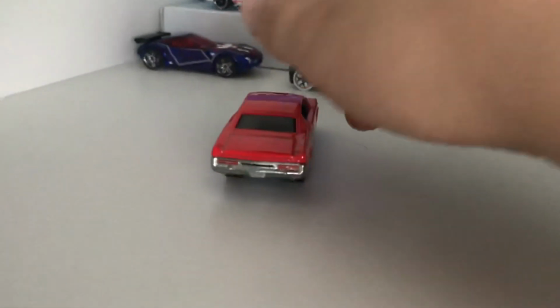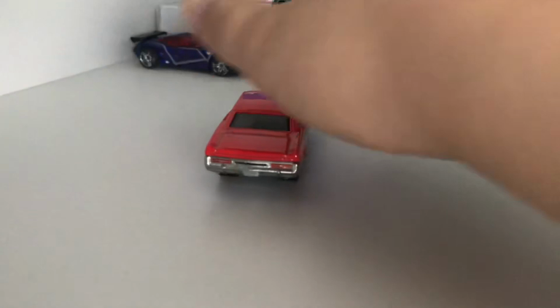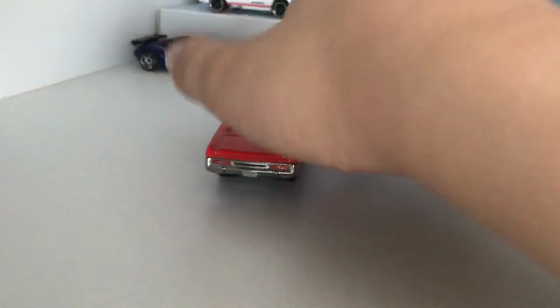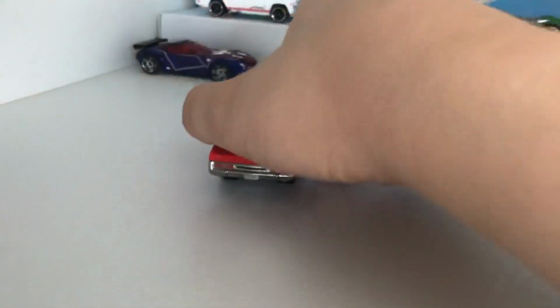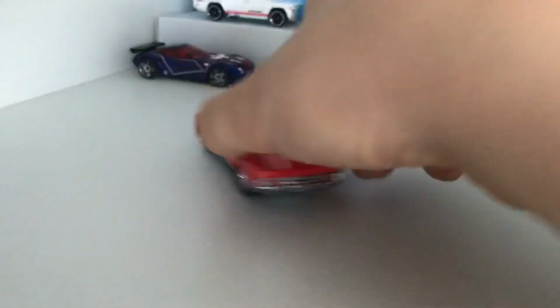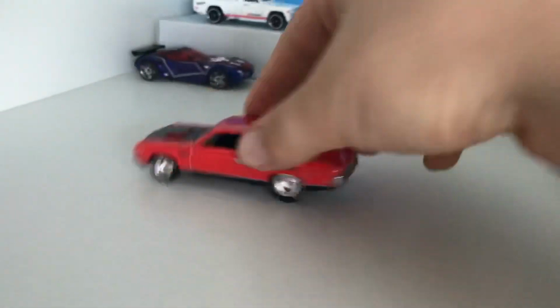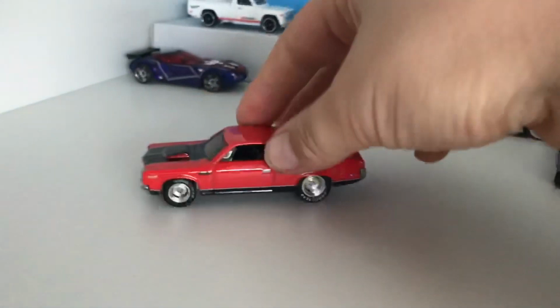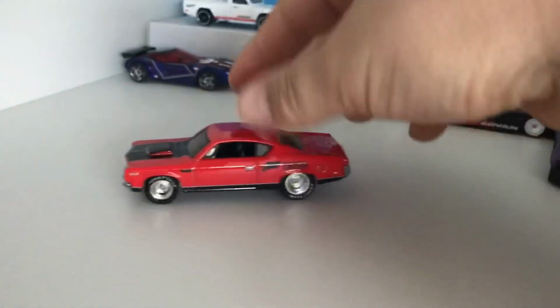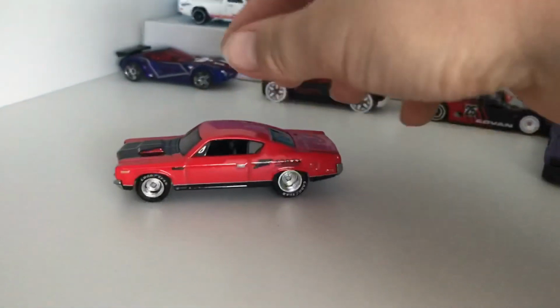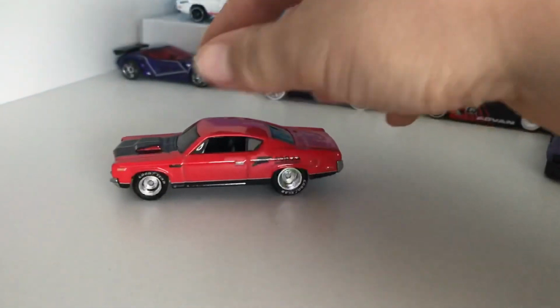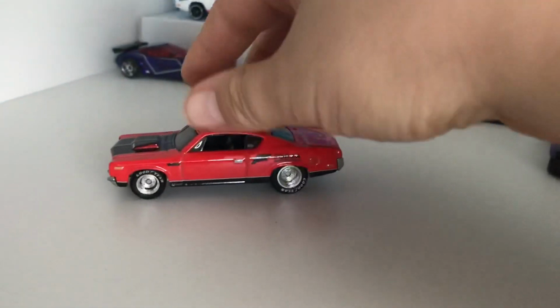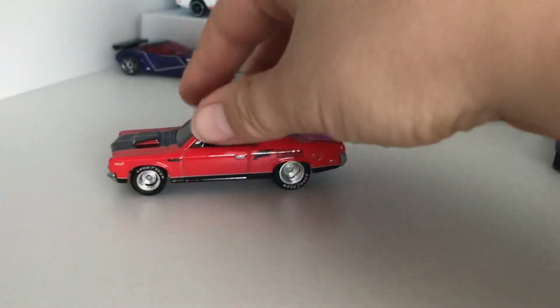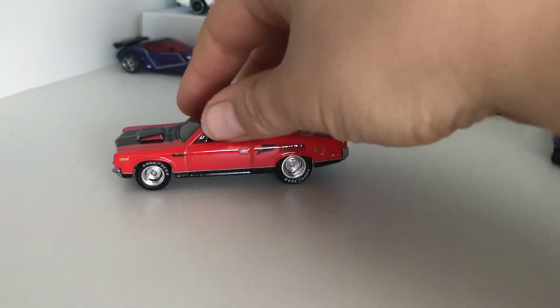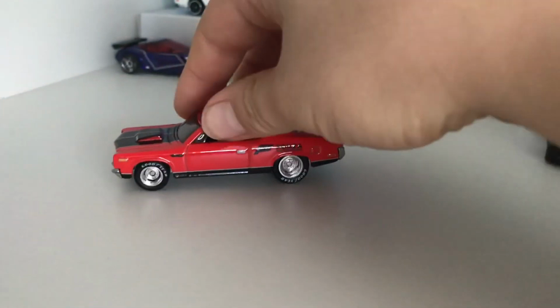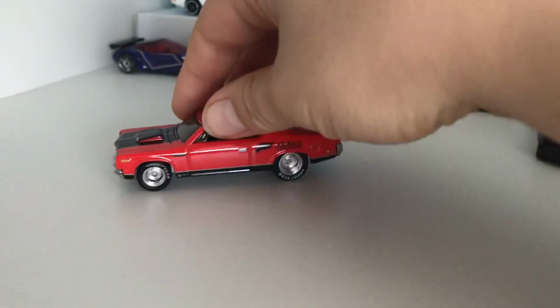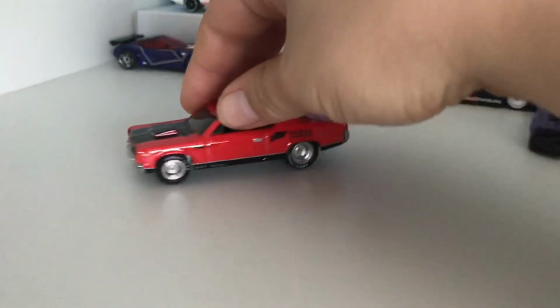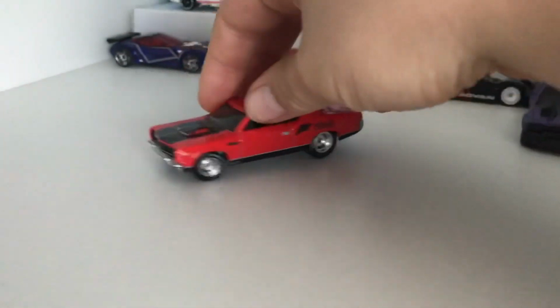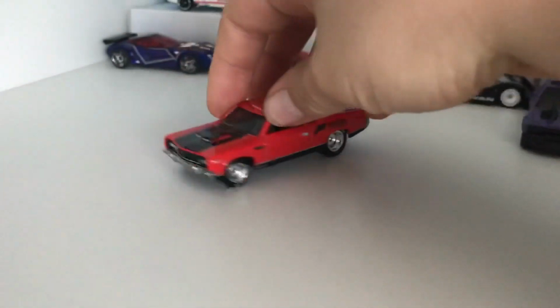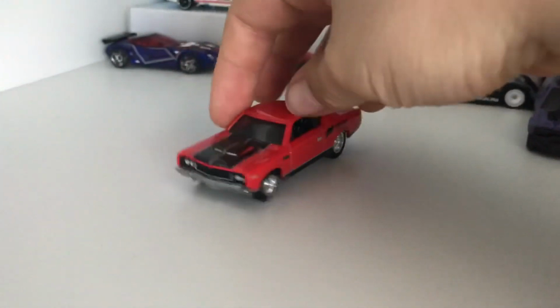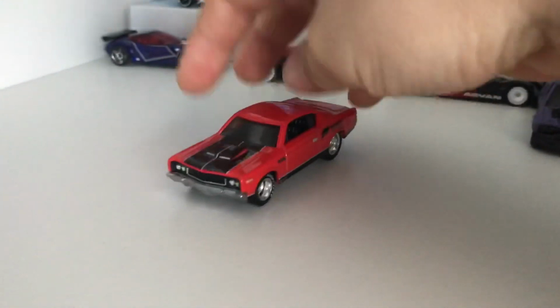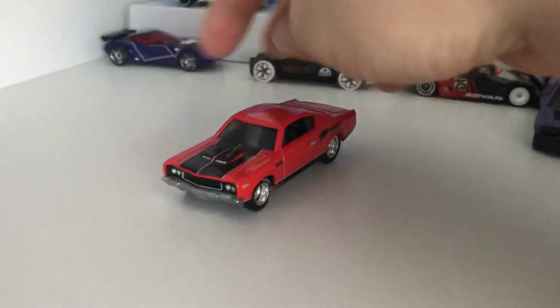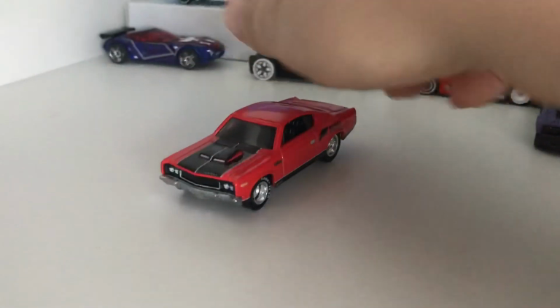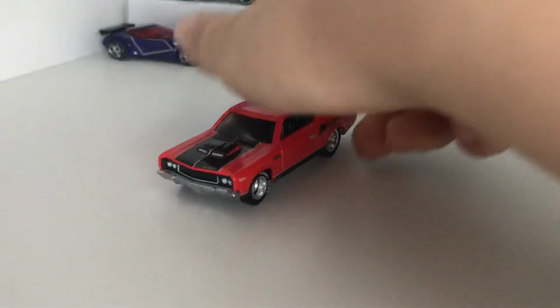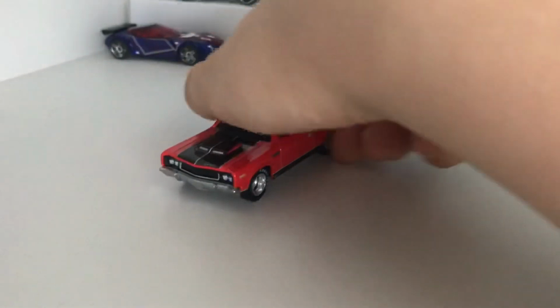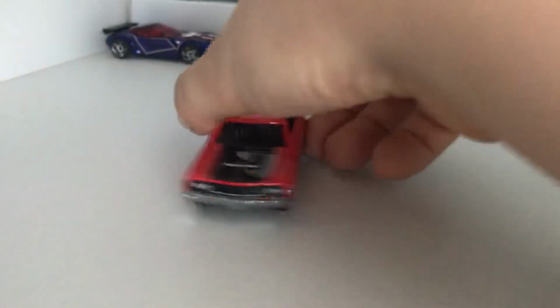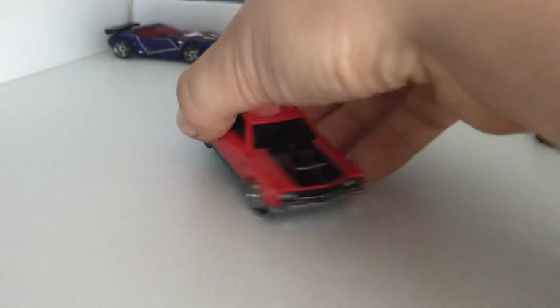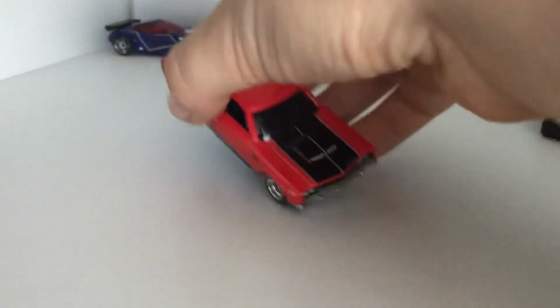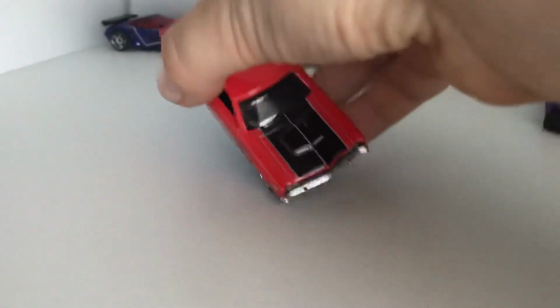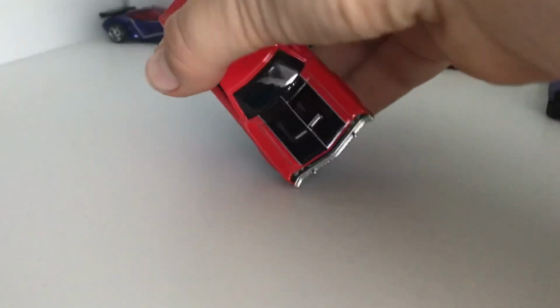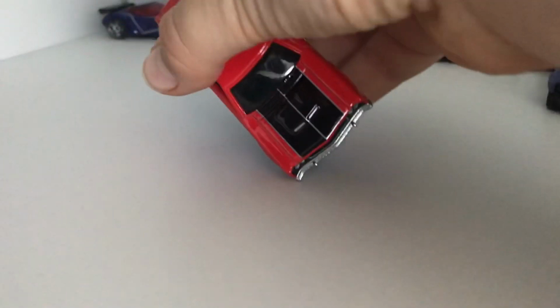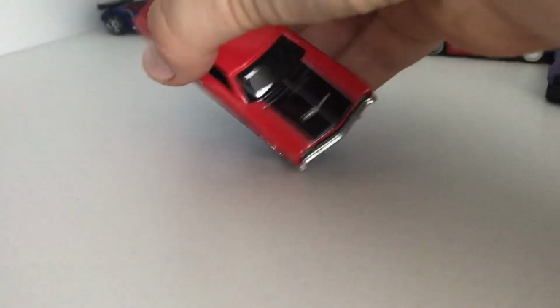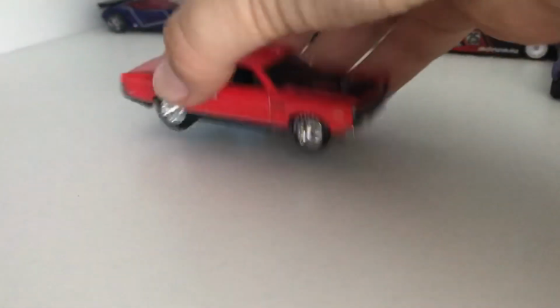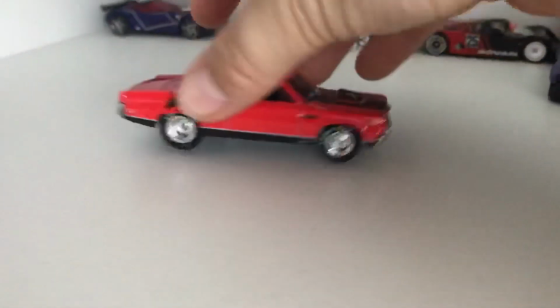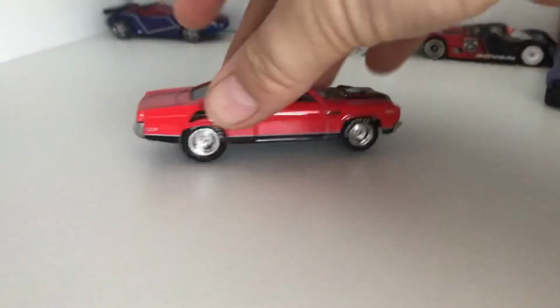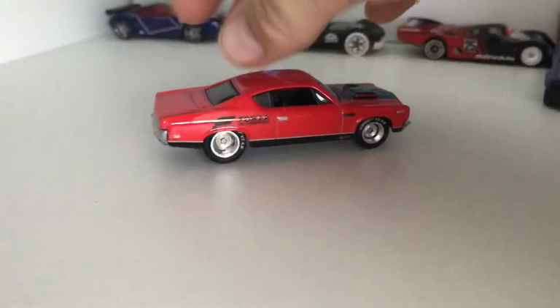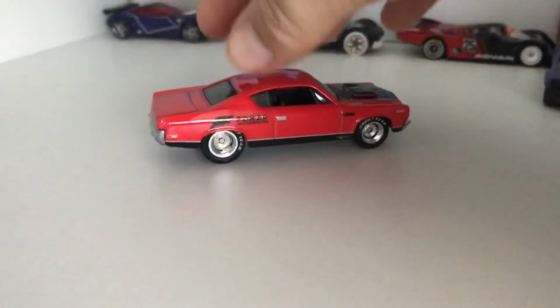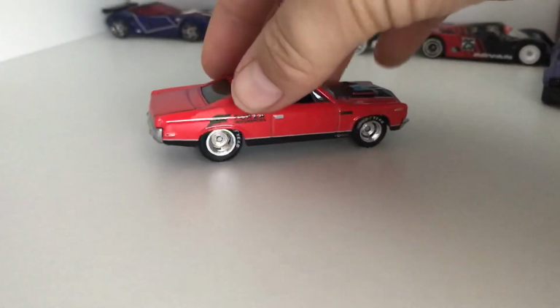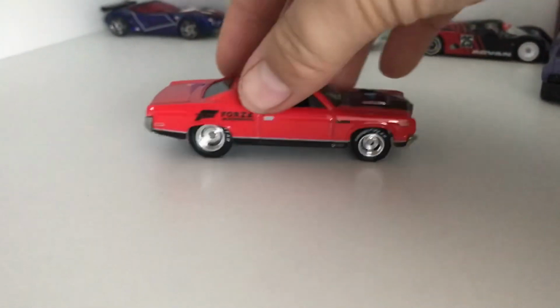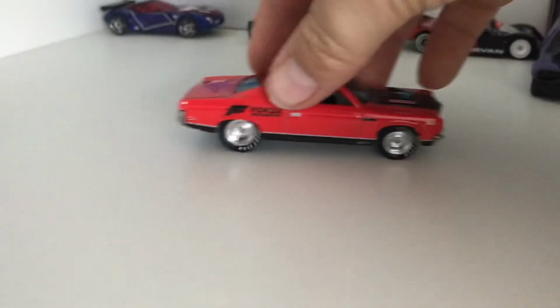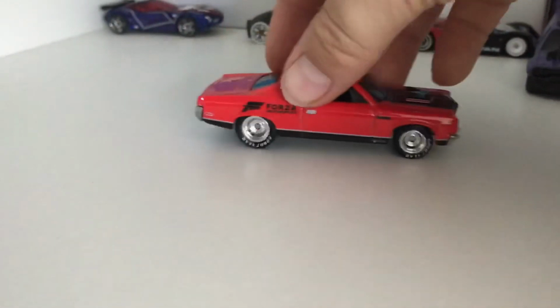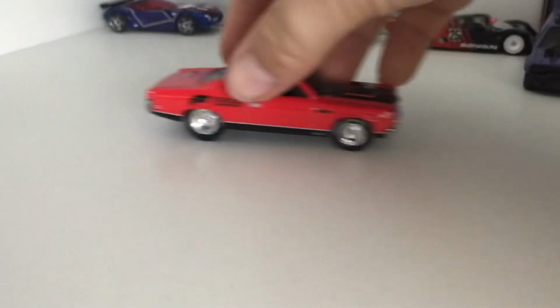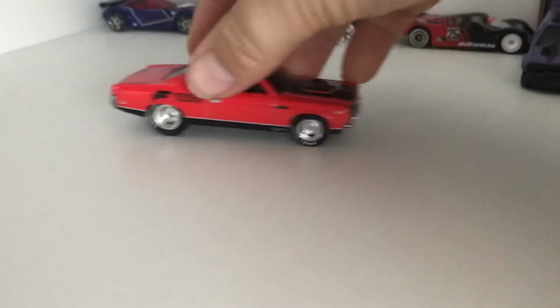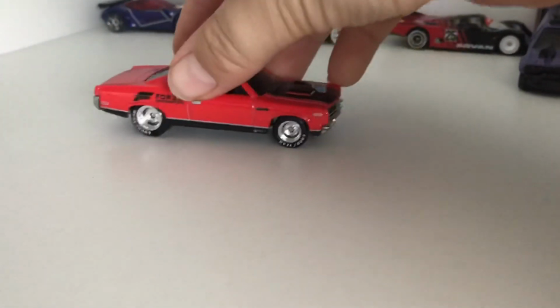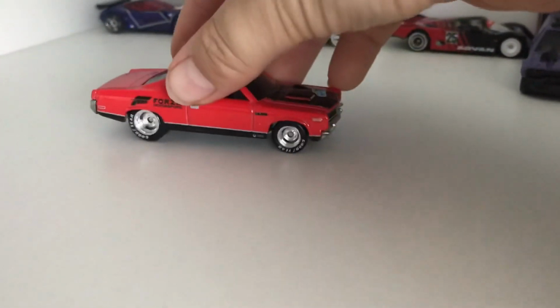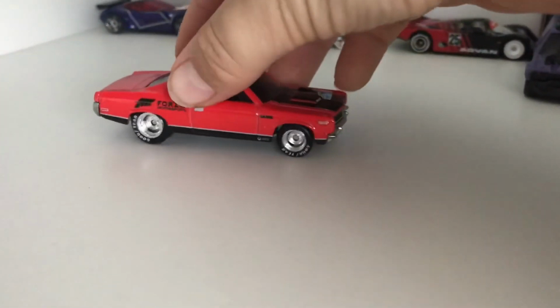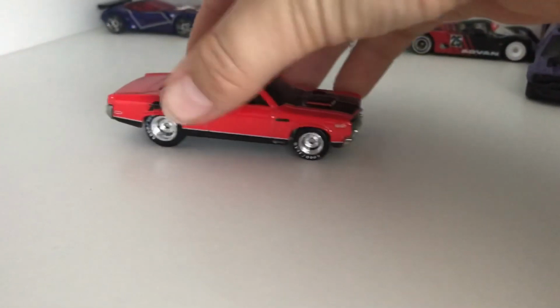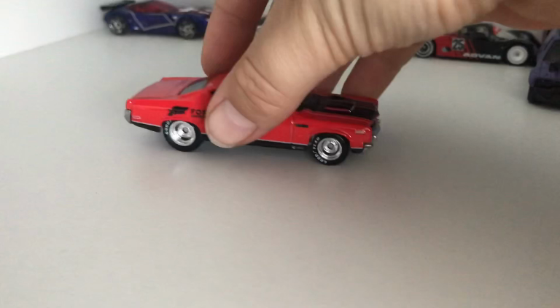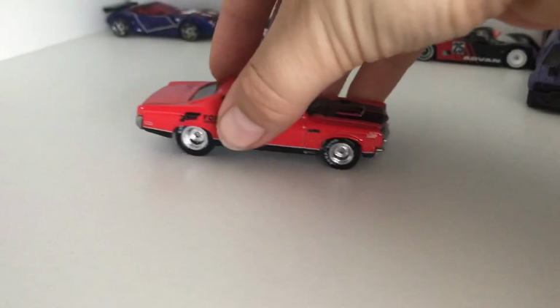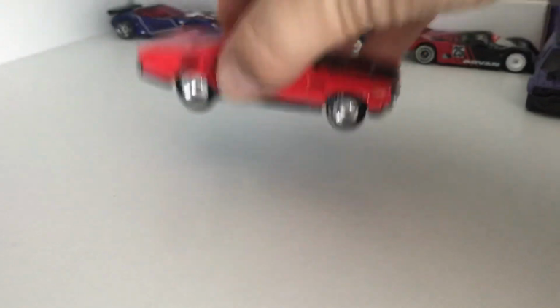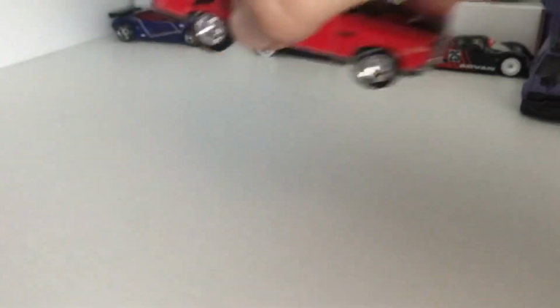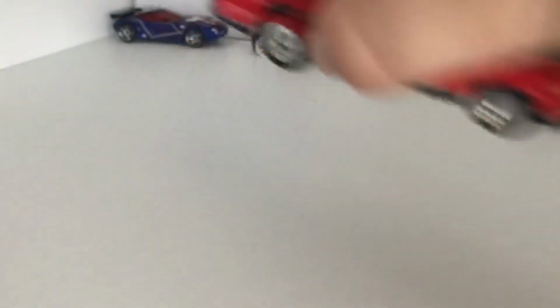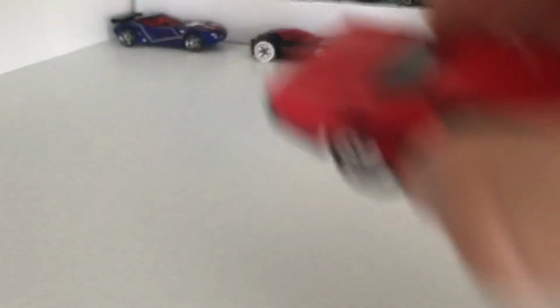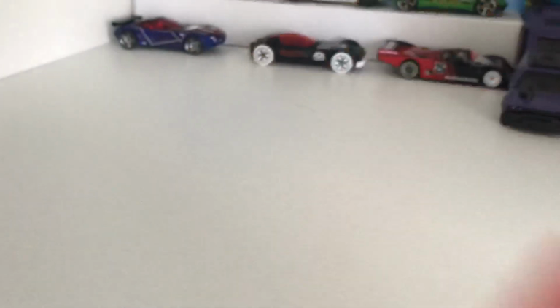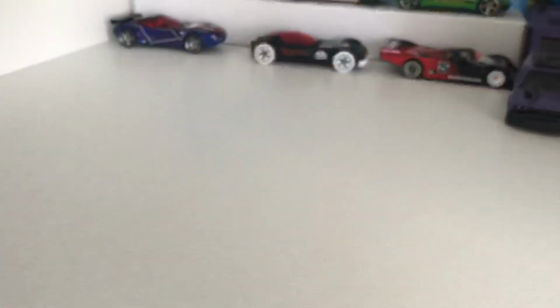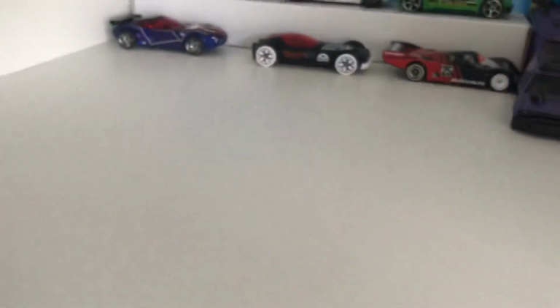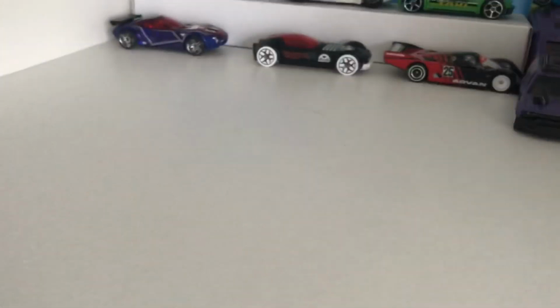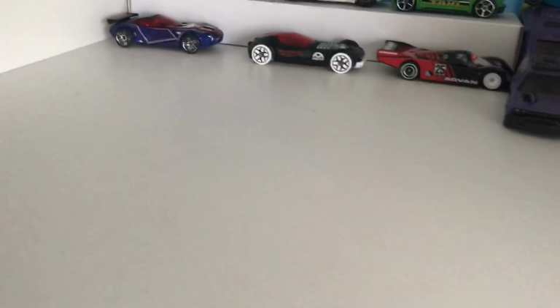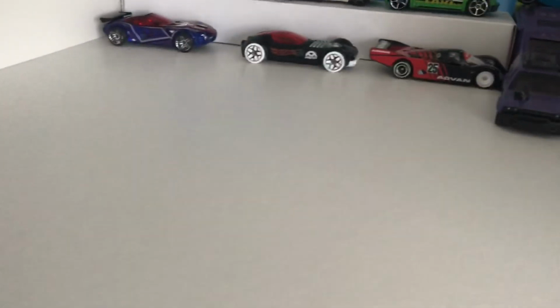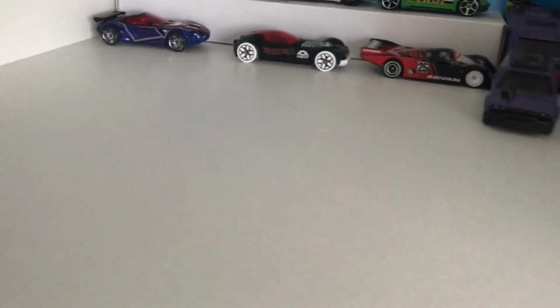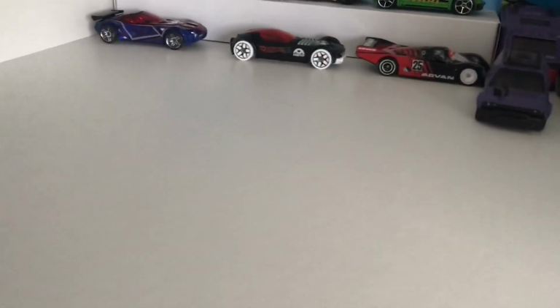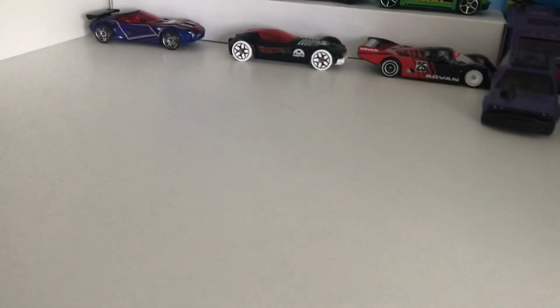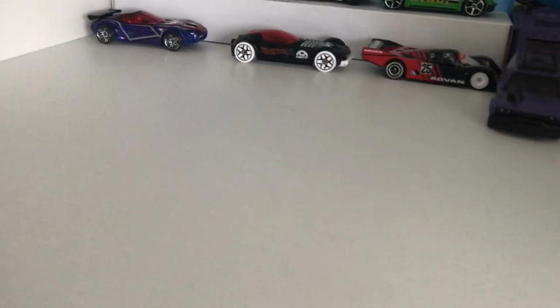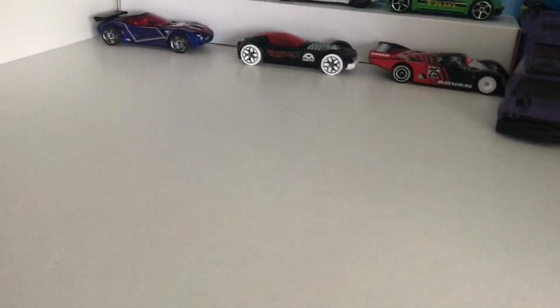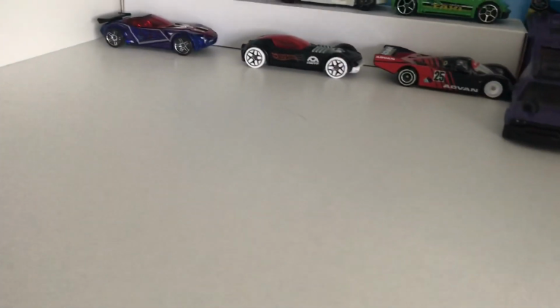Rare deco — side deco, front deco, and top deco, actually. Very, very nice car. One of the best in the series, definitely.